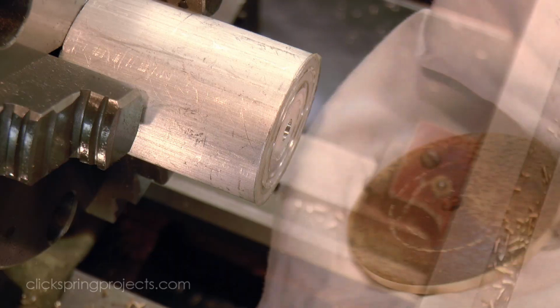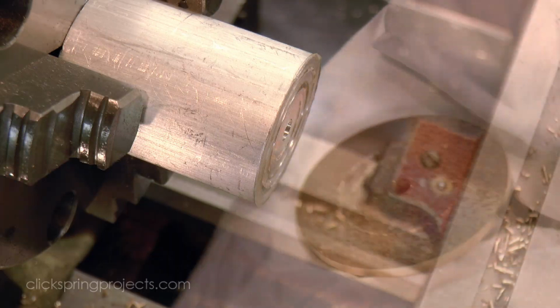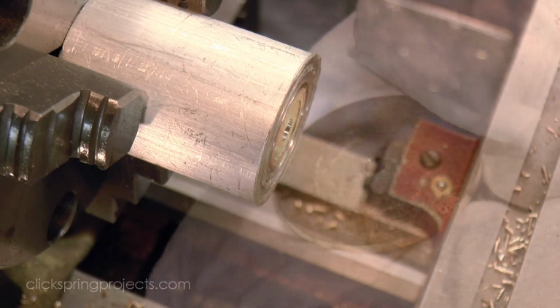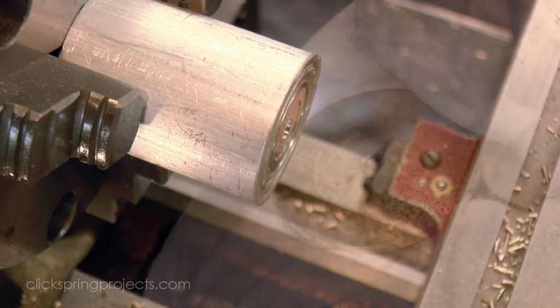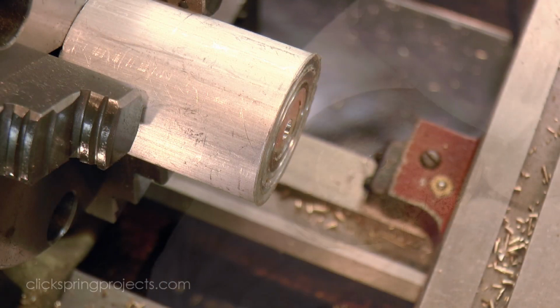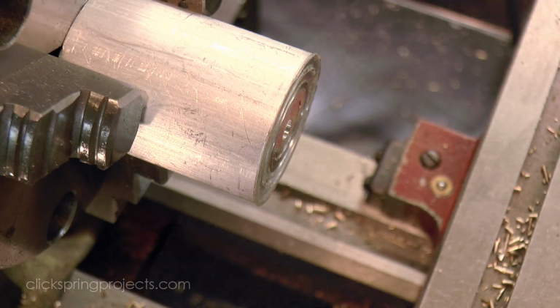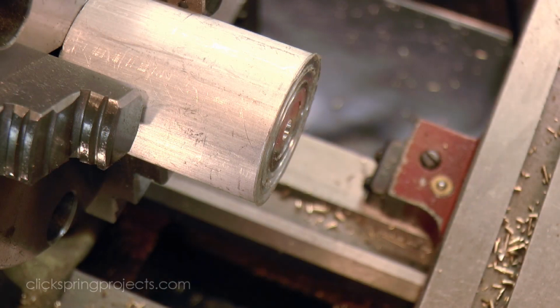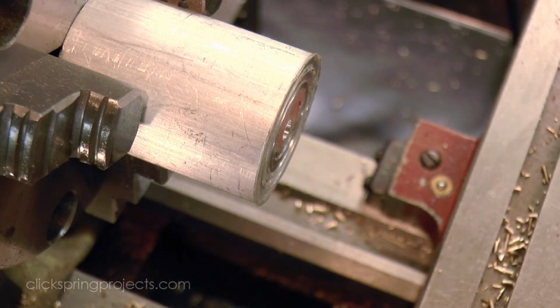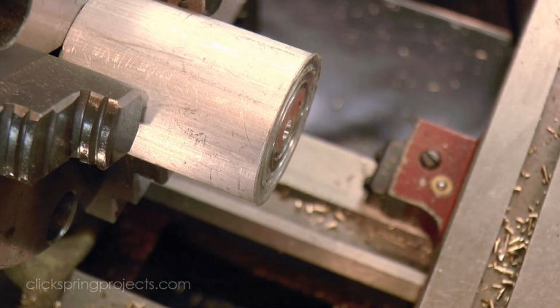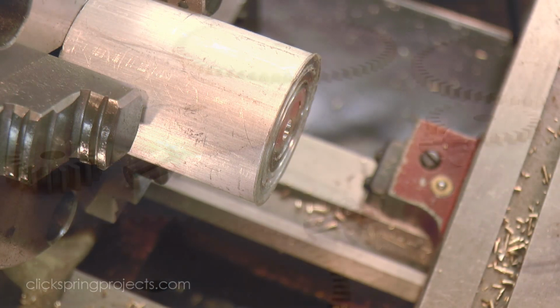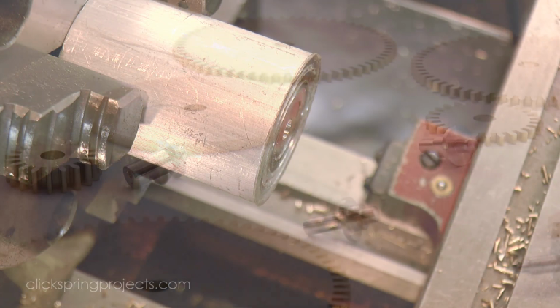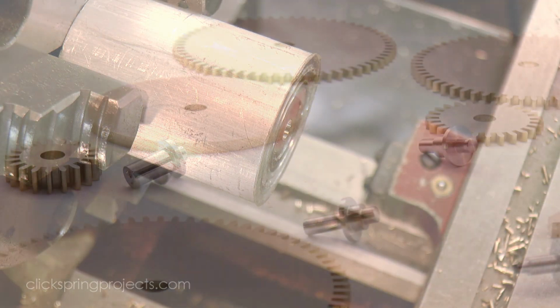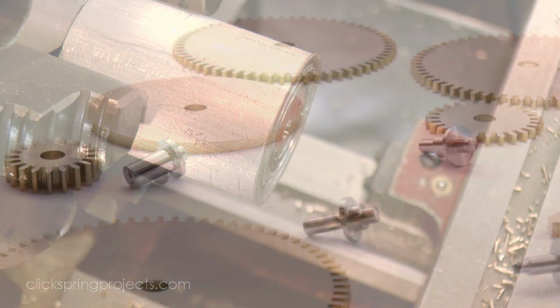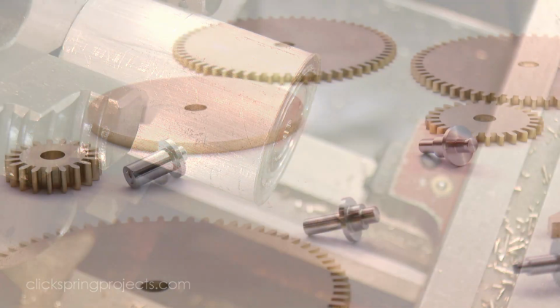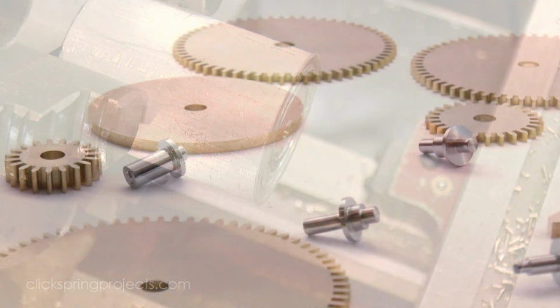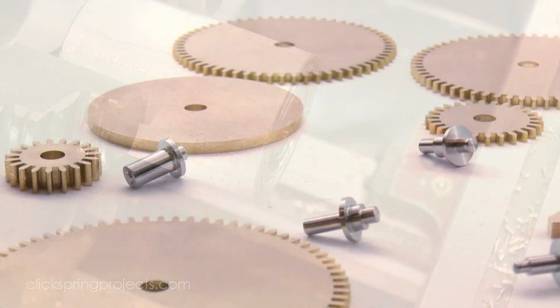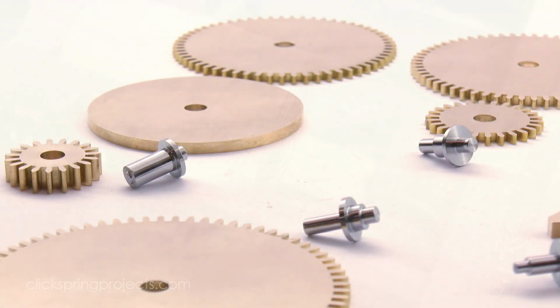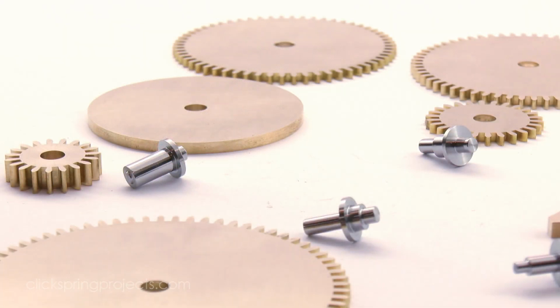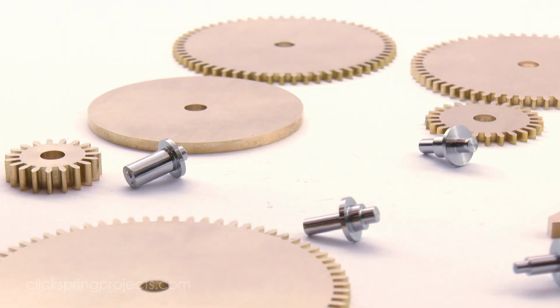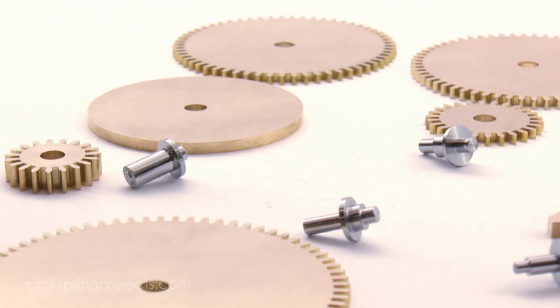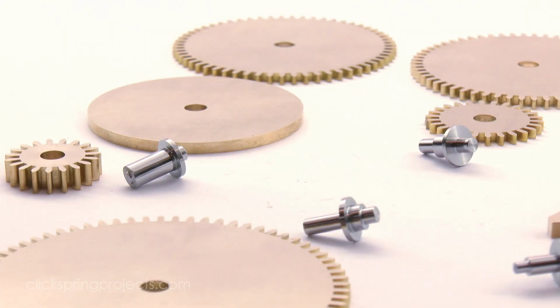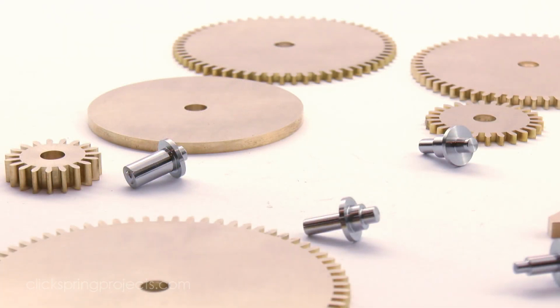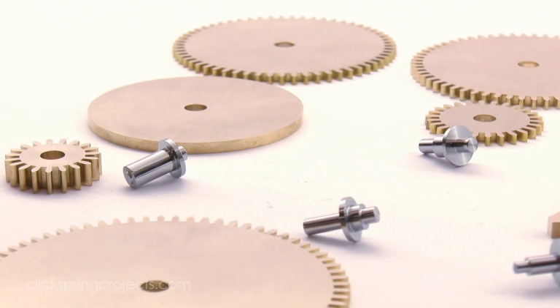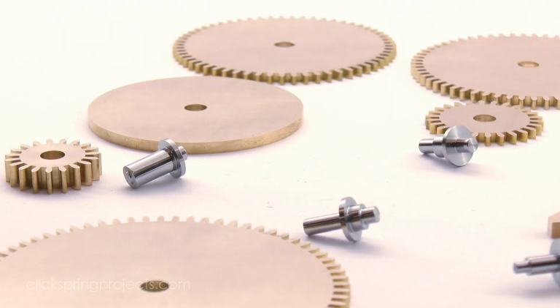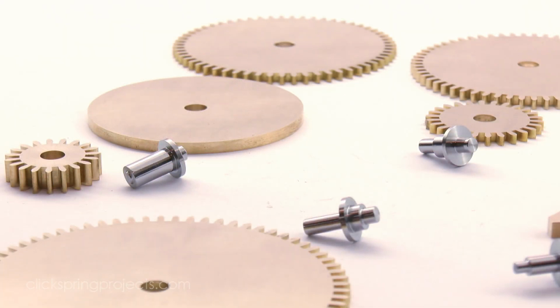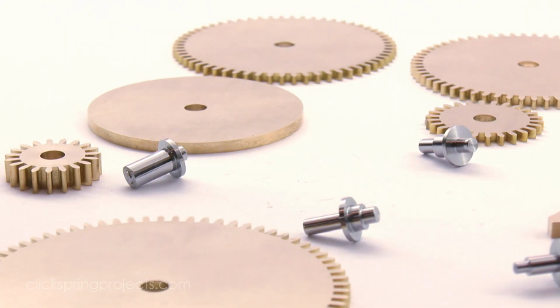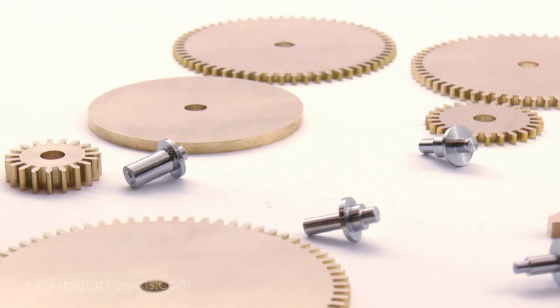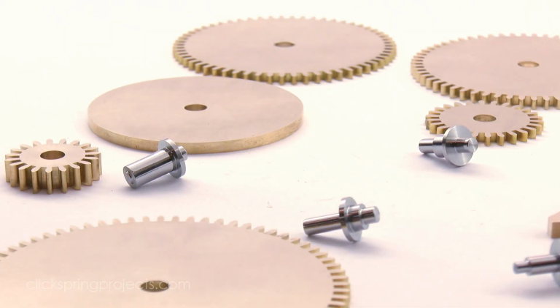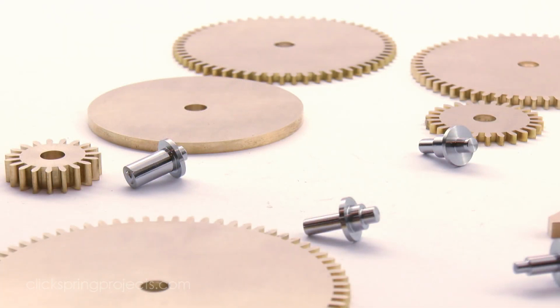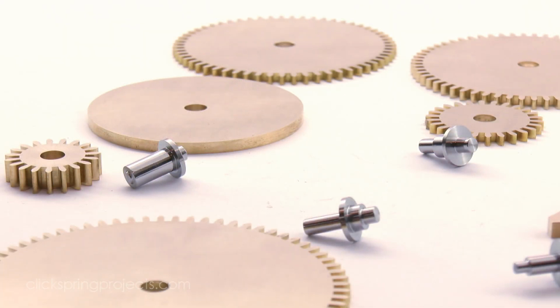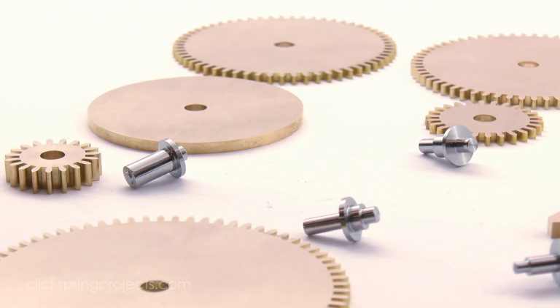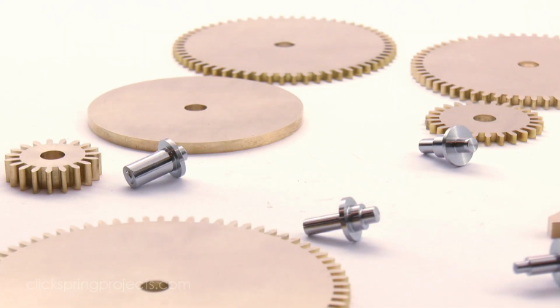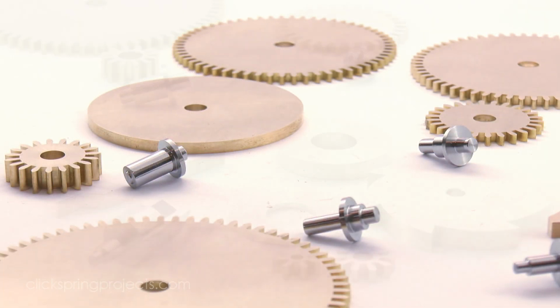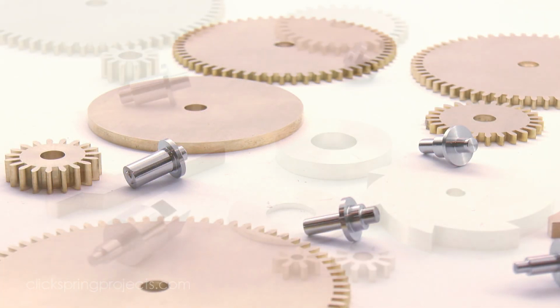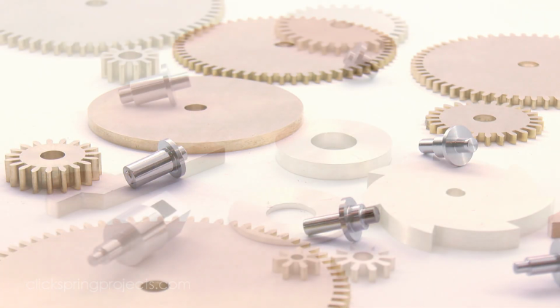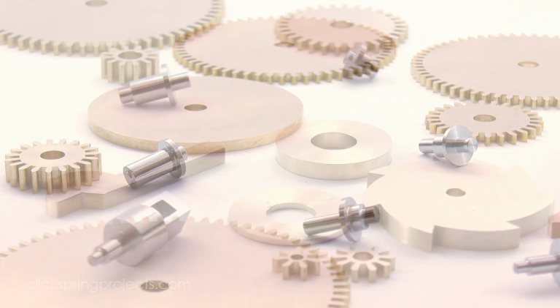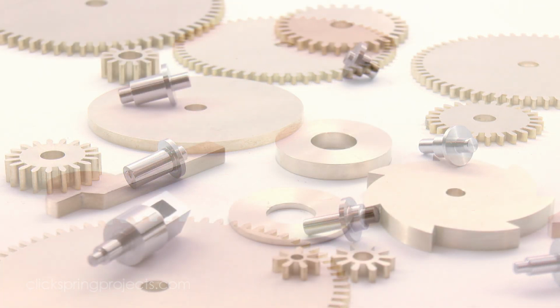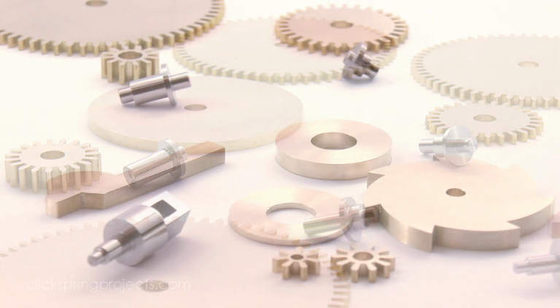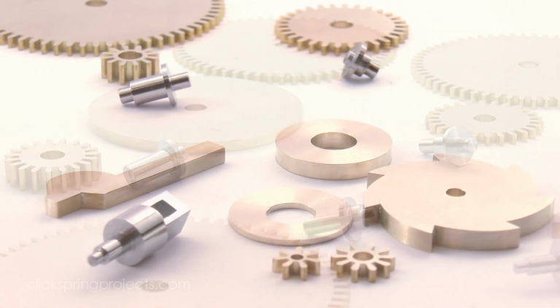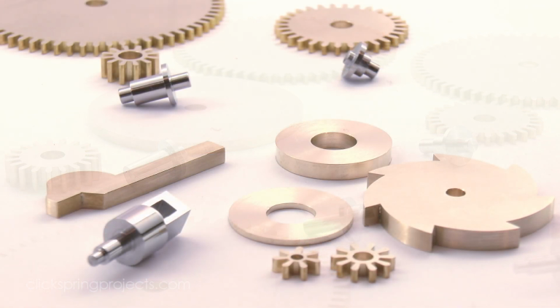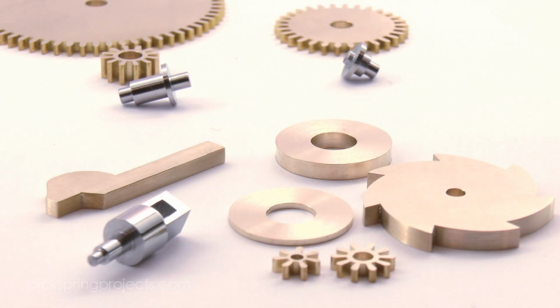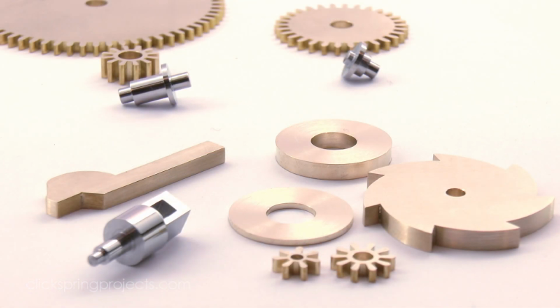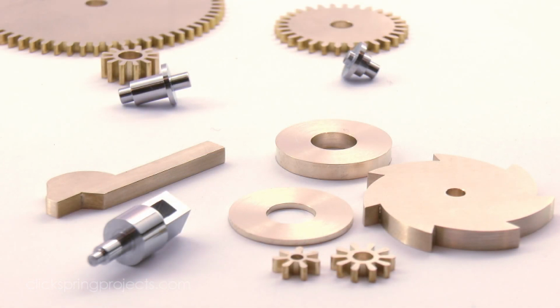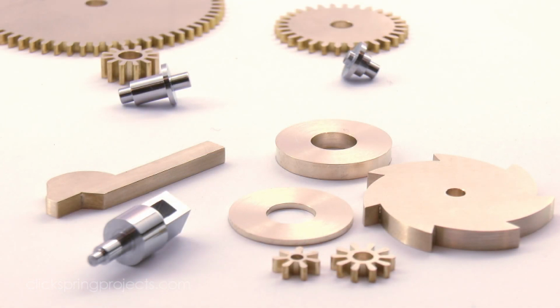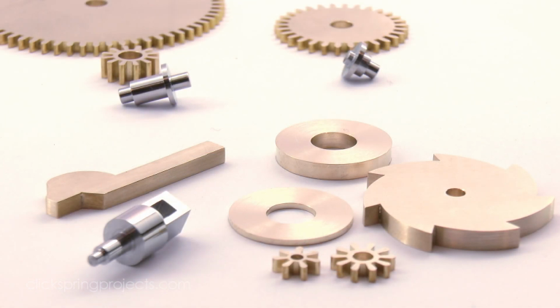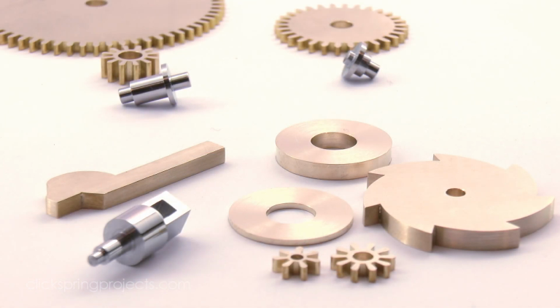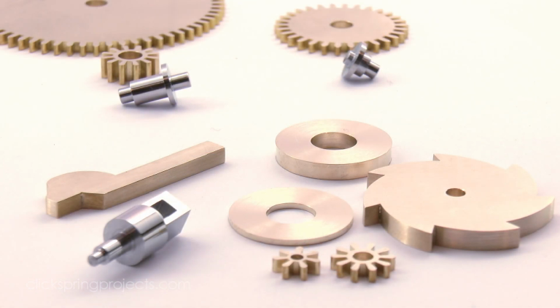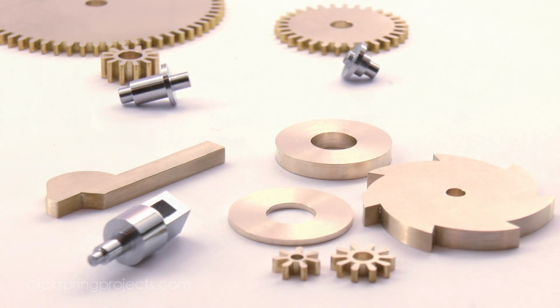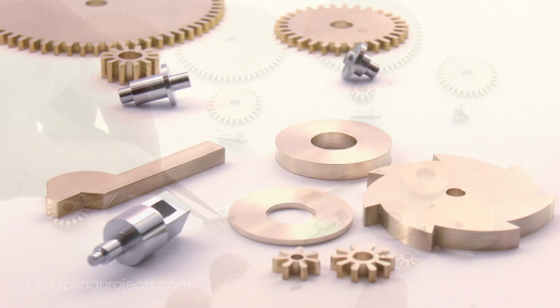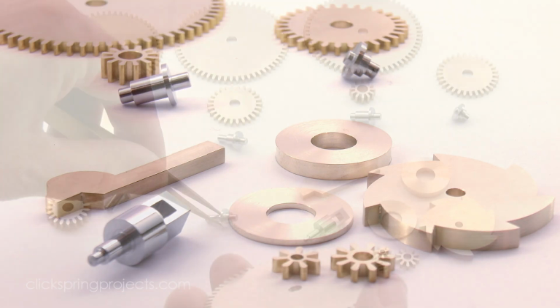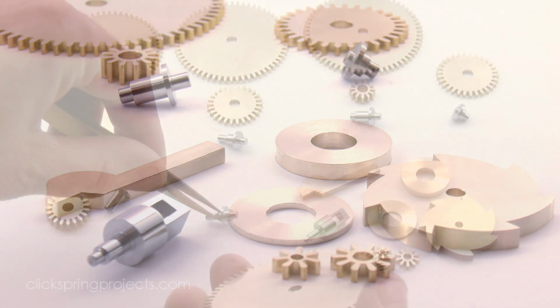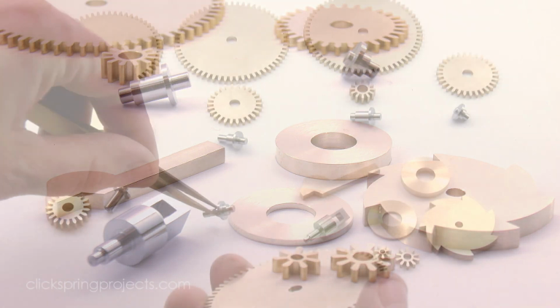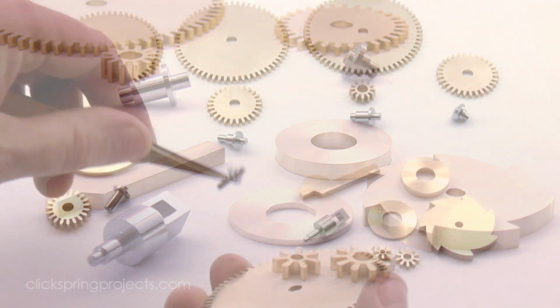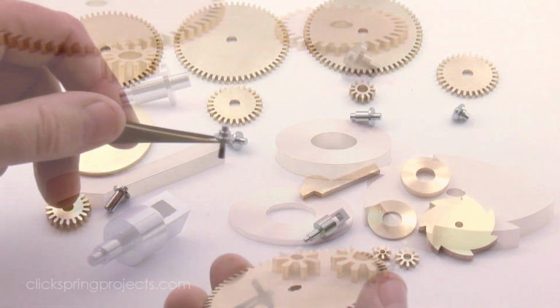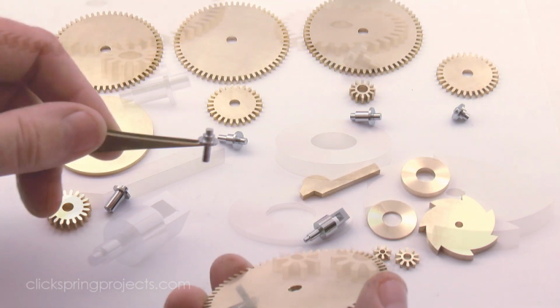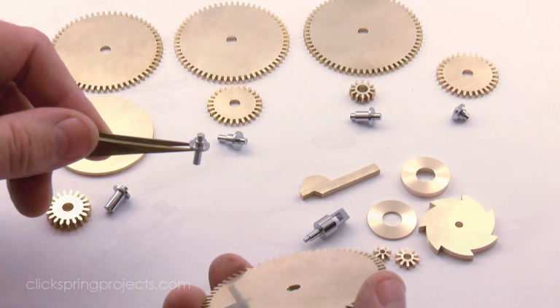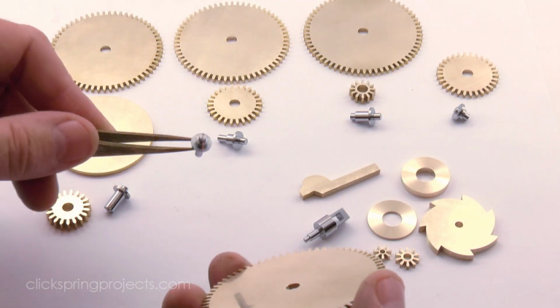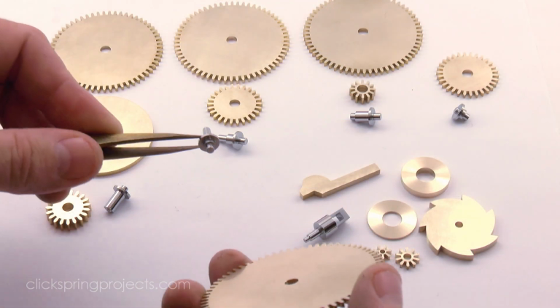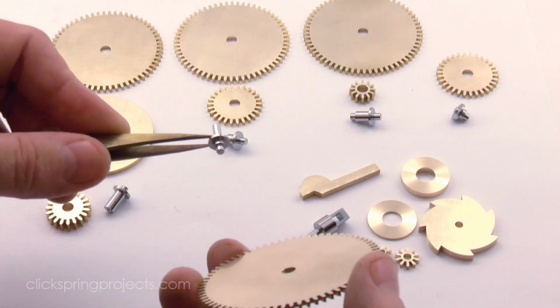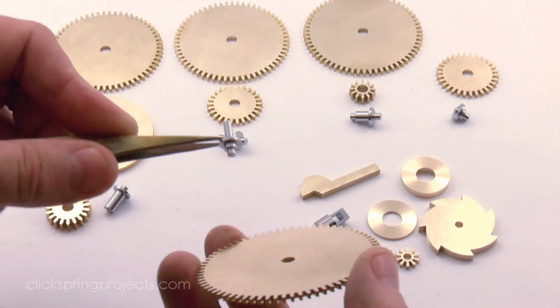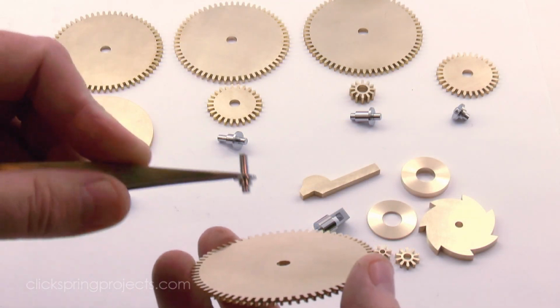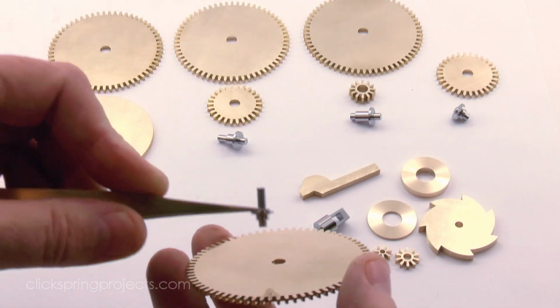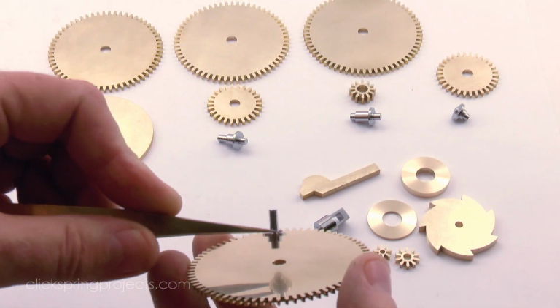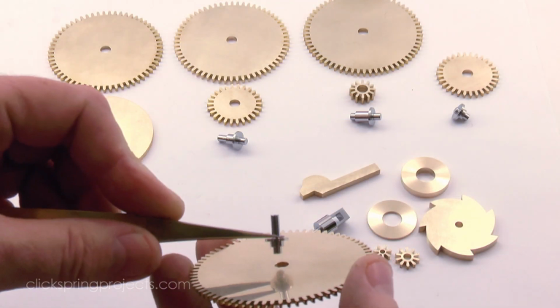So that's everything required to put the assemblies together. They can now be given a dry test fit, just like the Zodiac assemblies in the previous episode, to check the clearances and confirm the wheel and pinion seatings are as they should be.